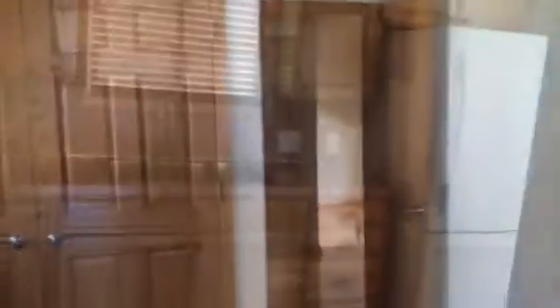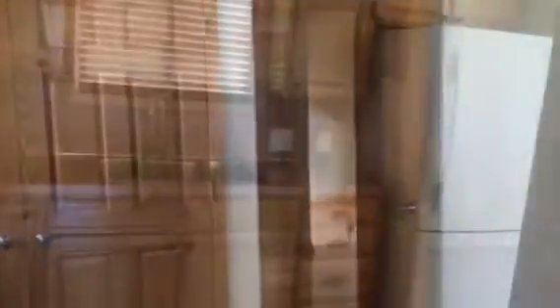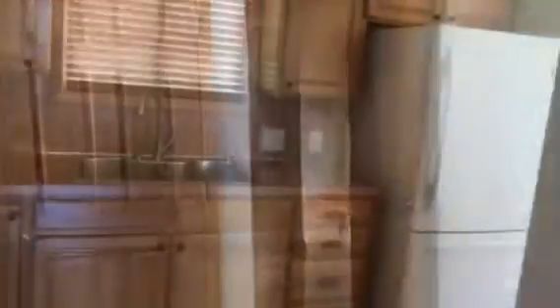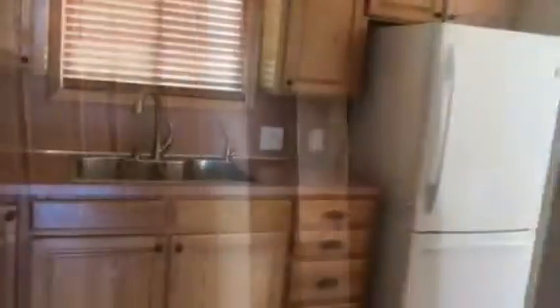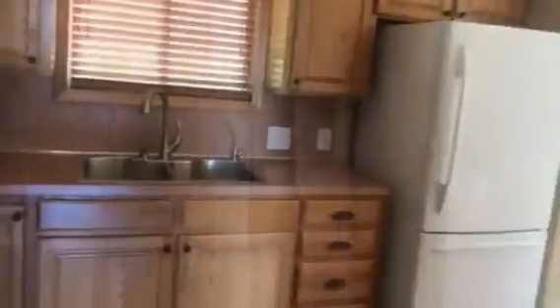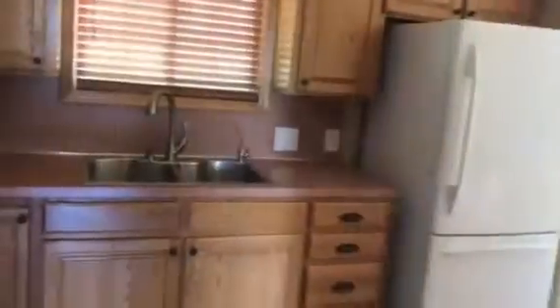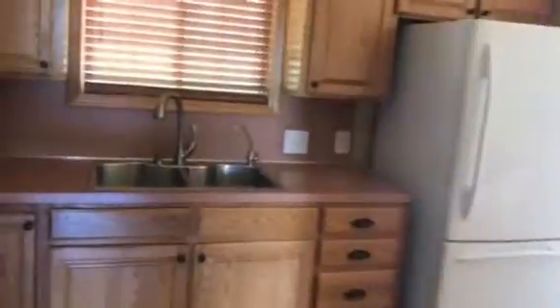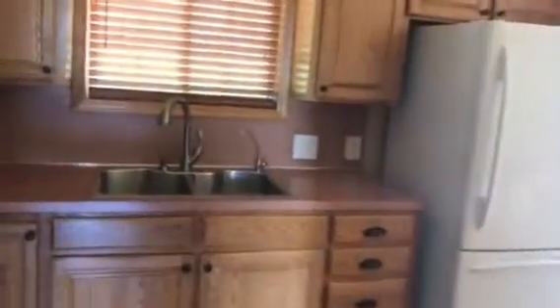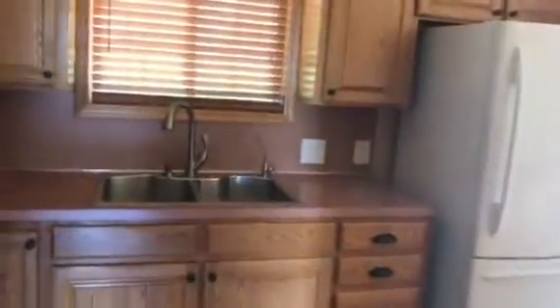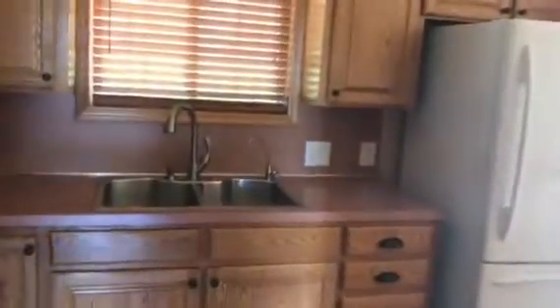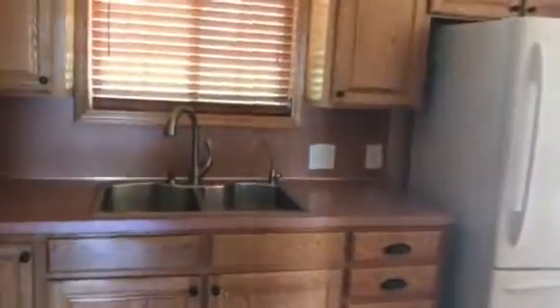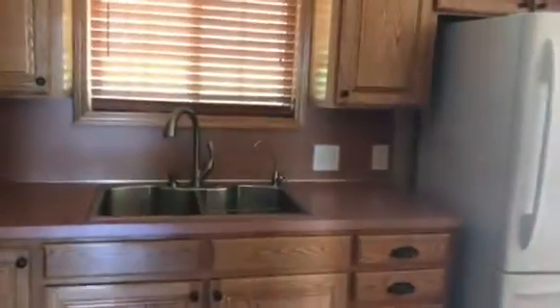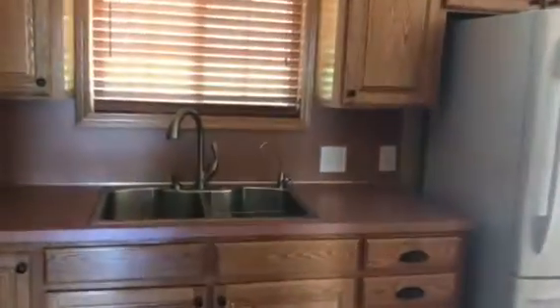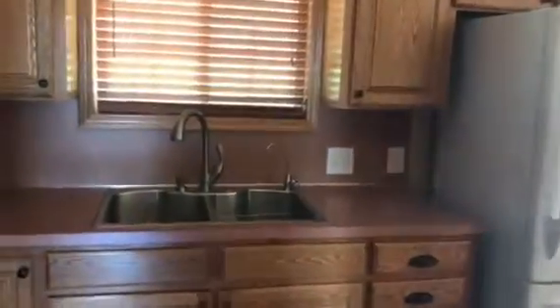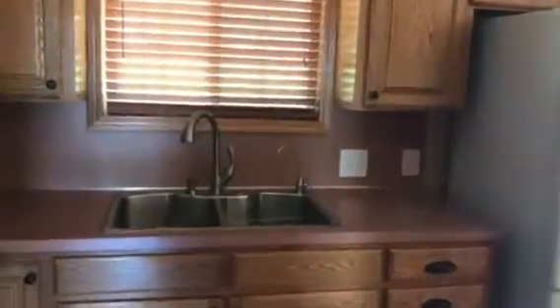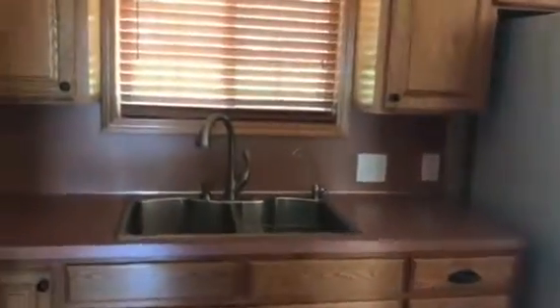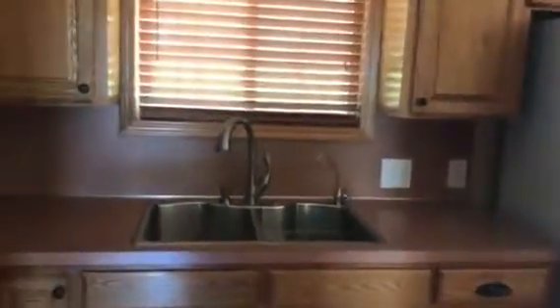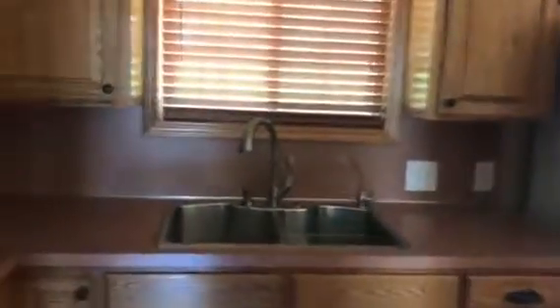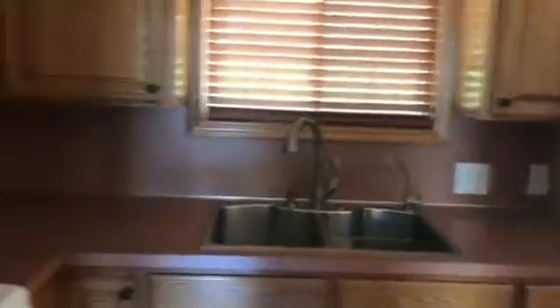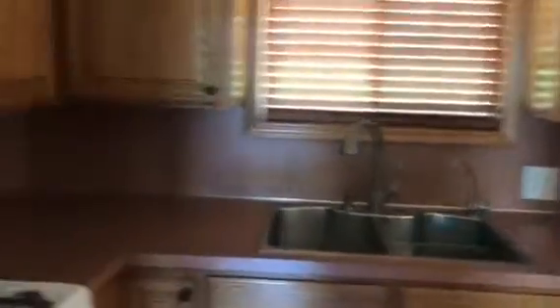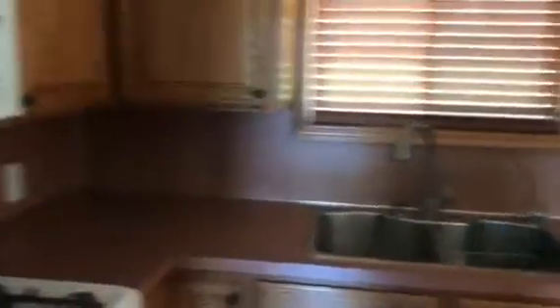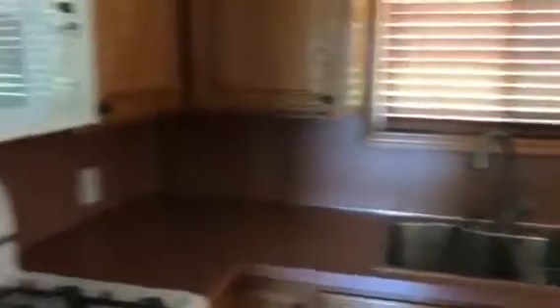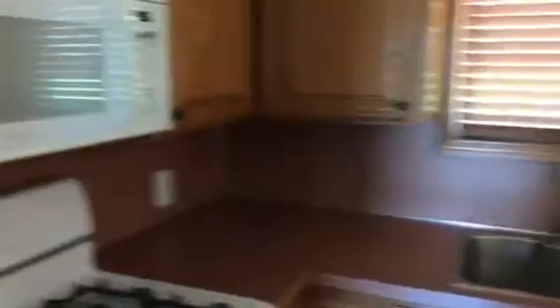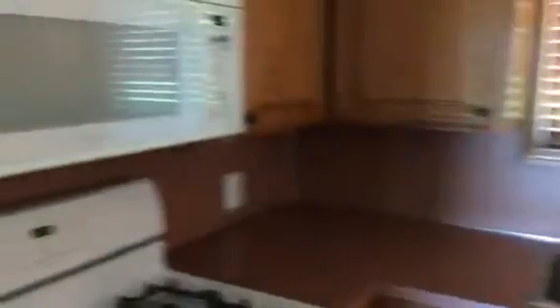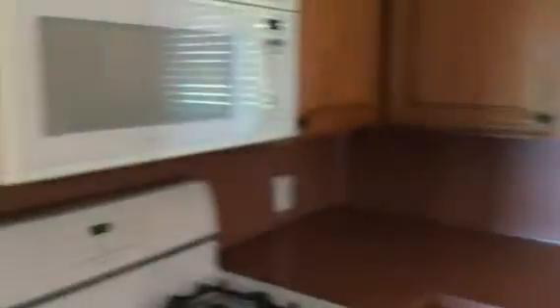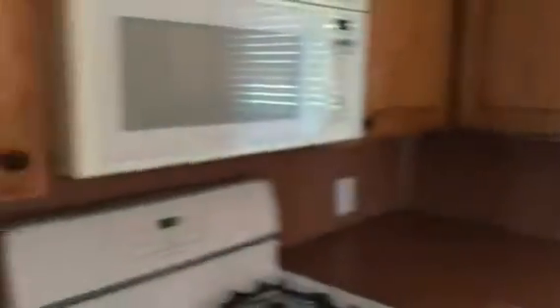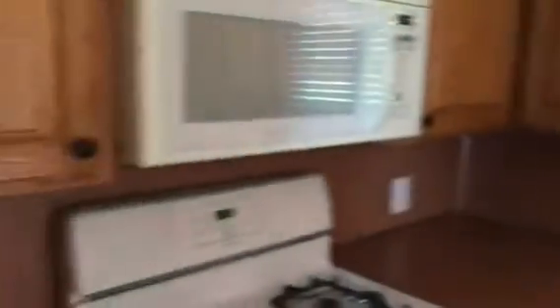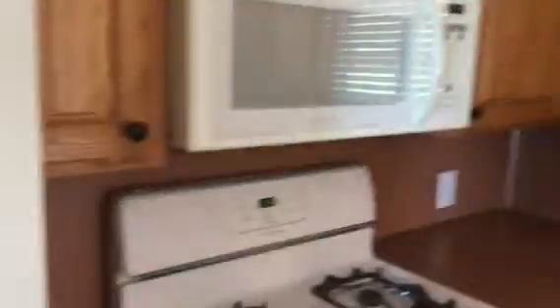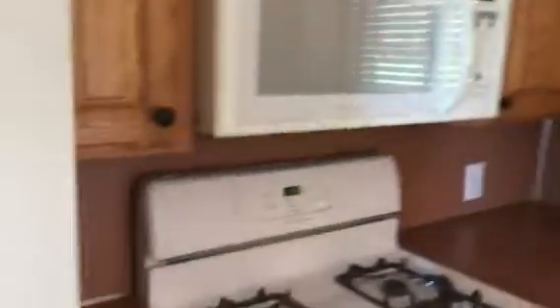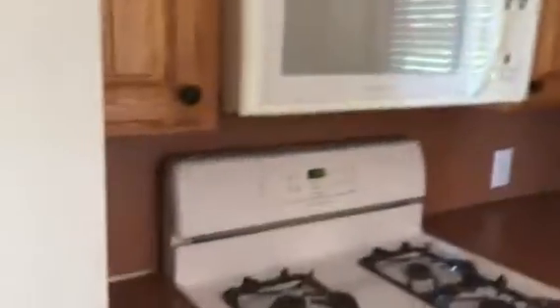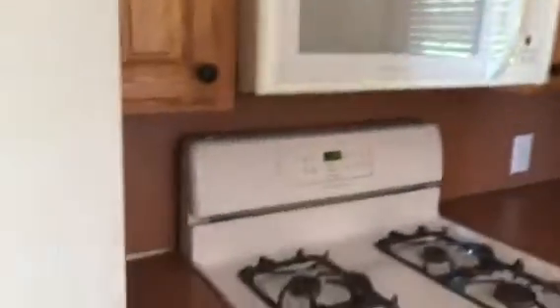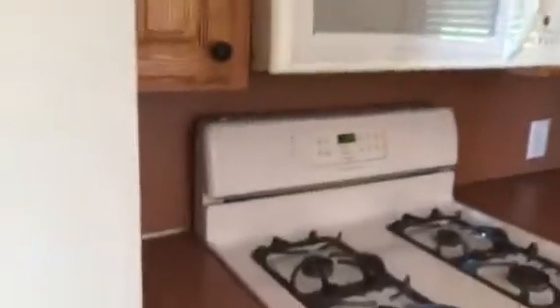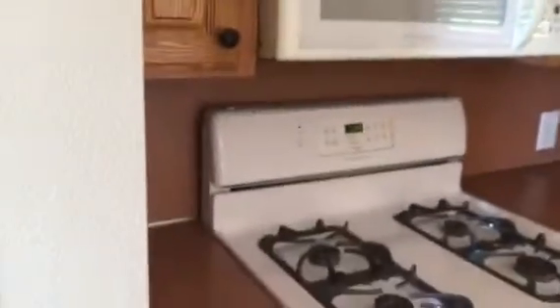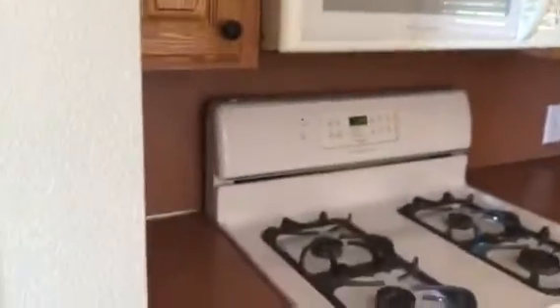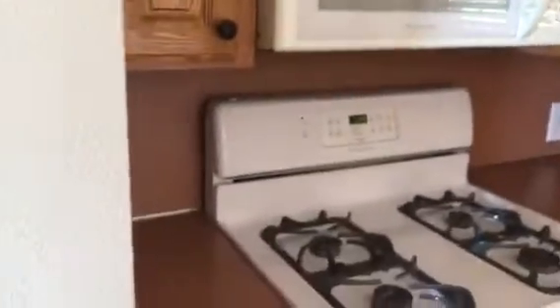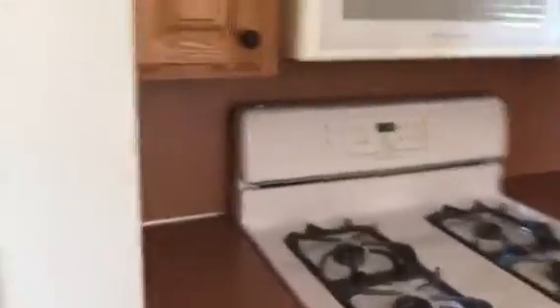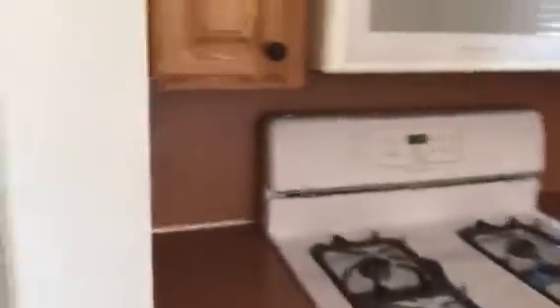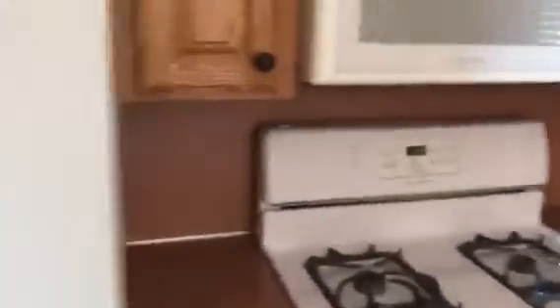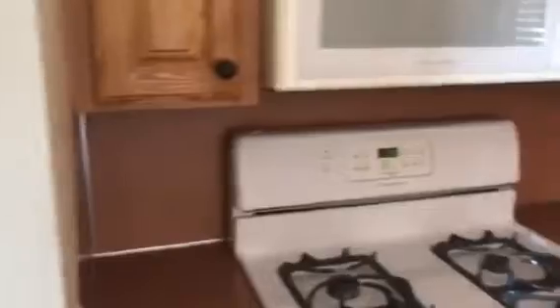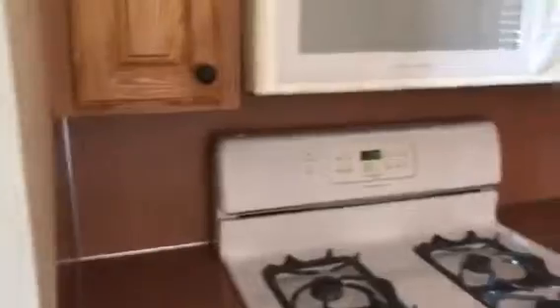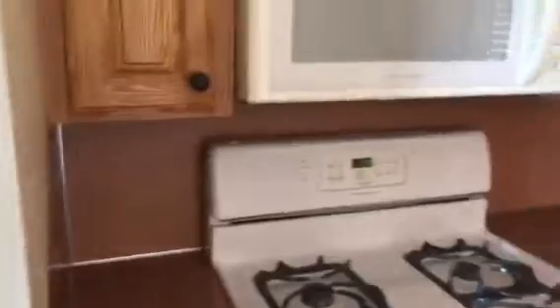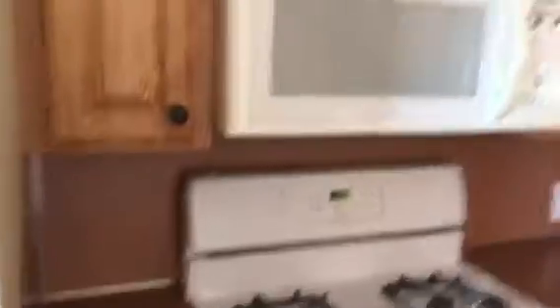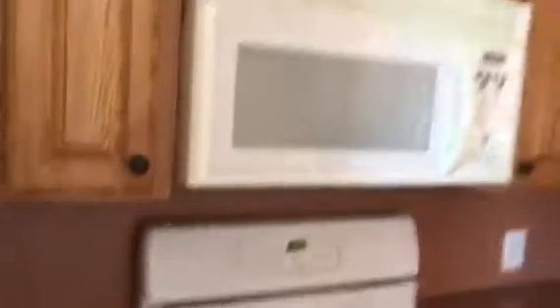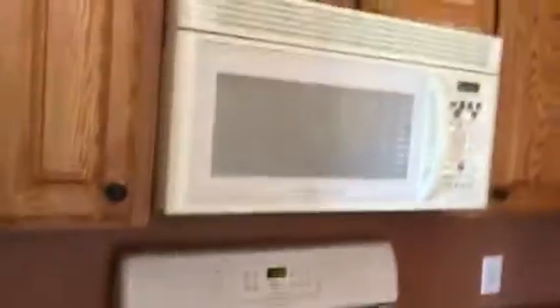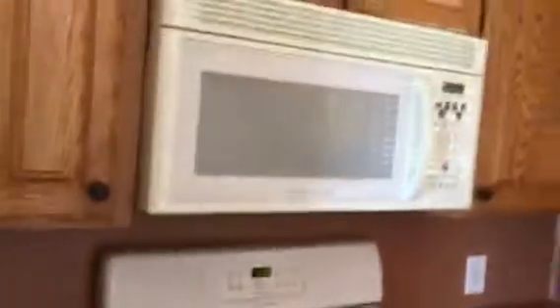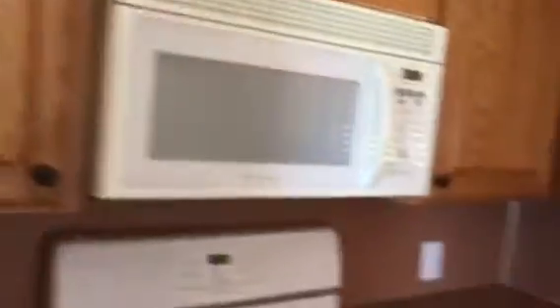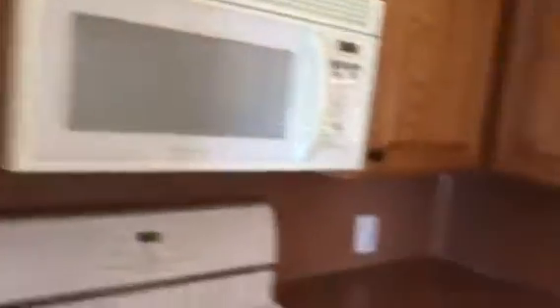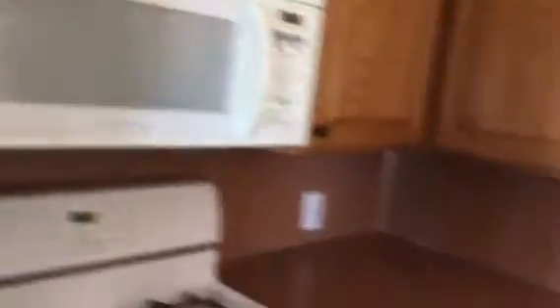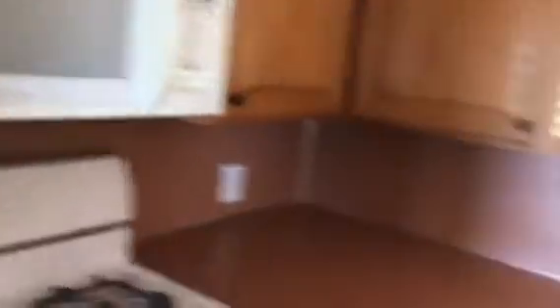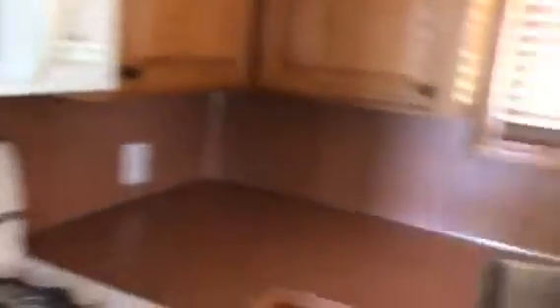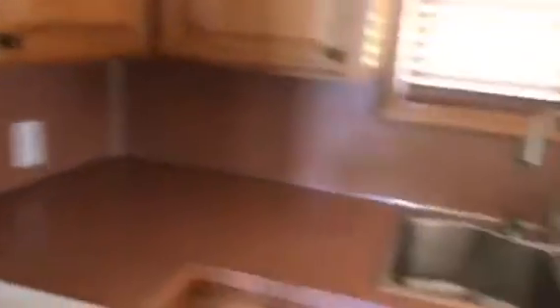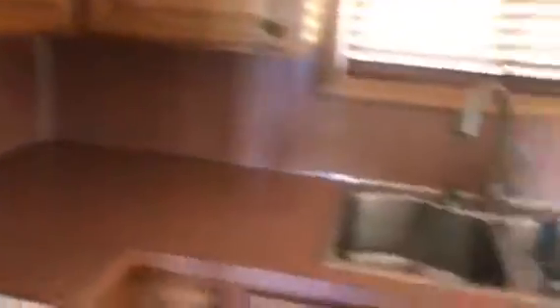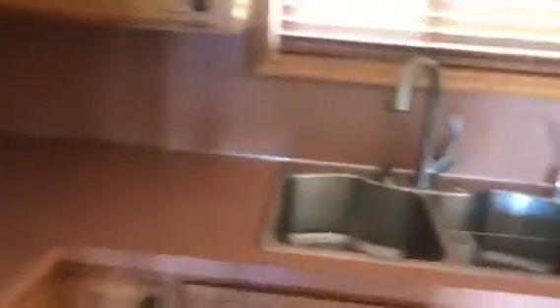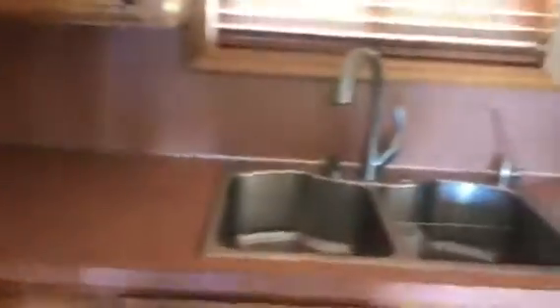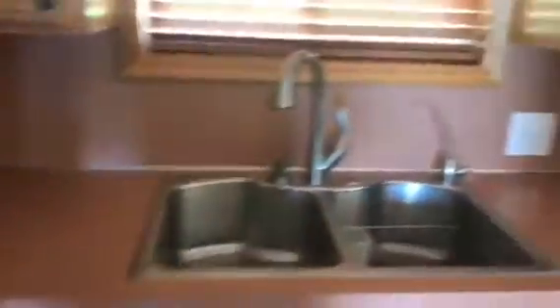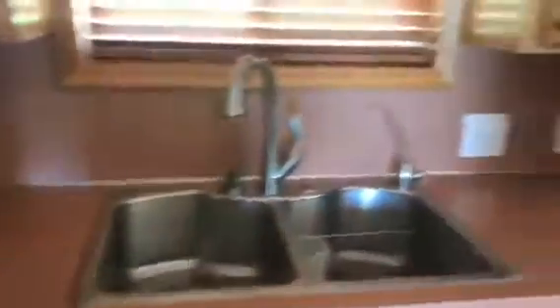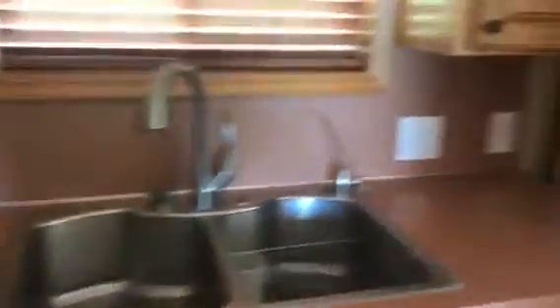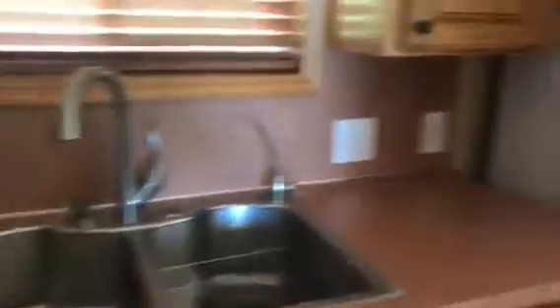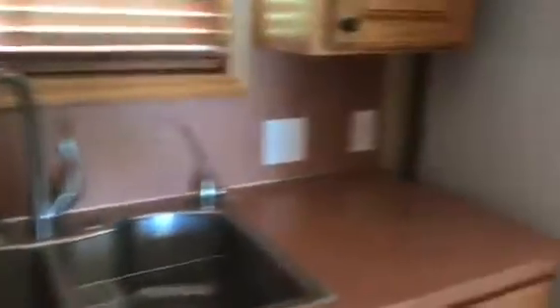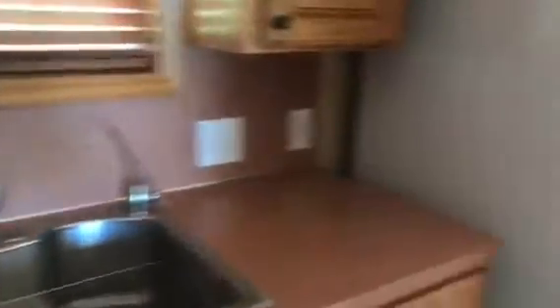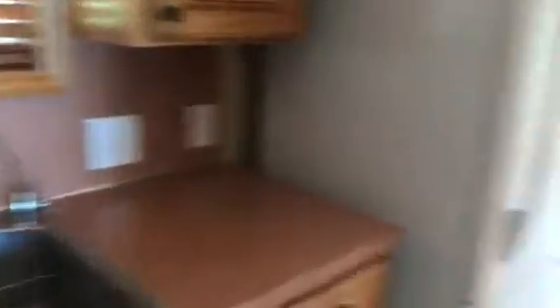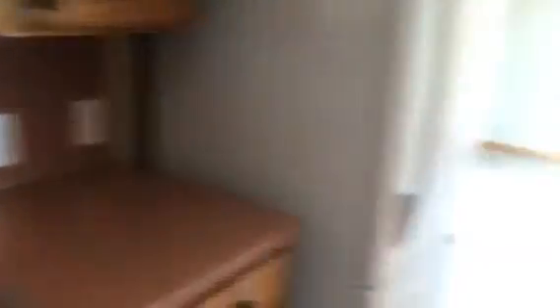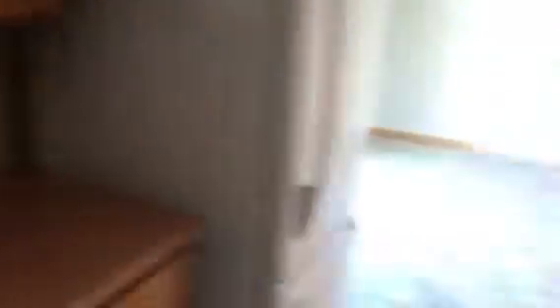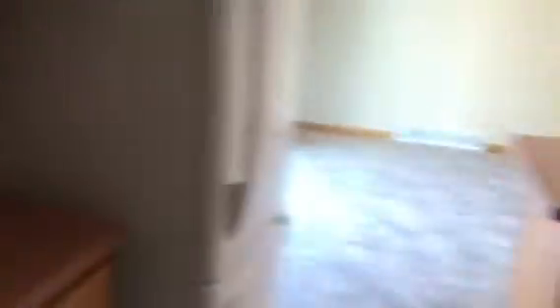Into the kitchen. The kitchen is a little small, but it will be filled with plenty of love and great memories will be made here.